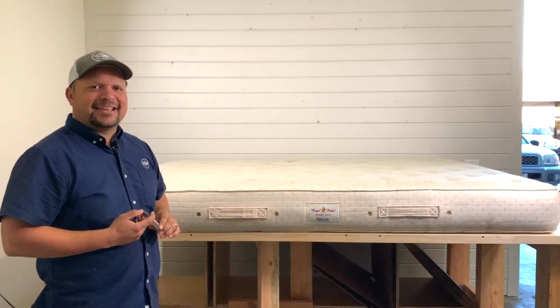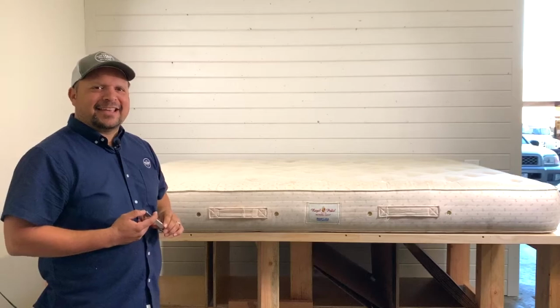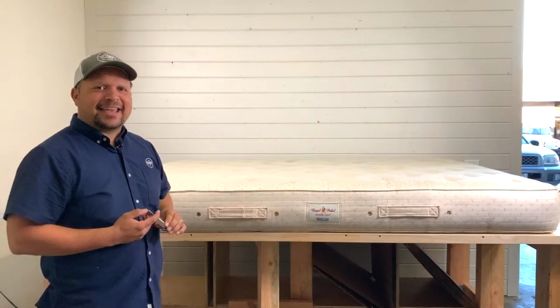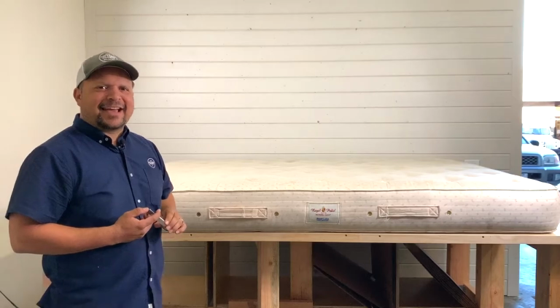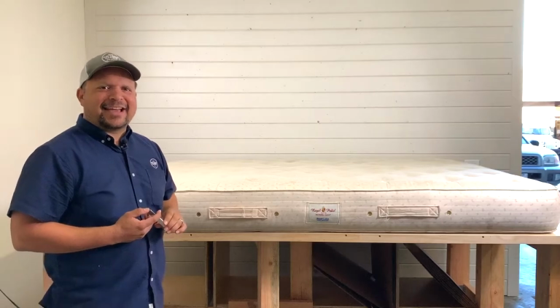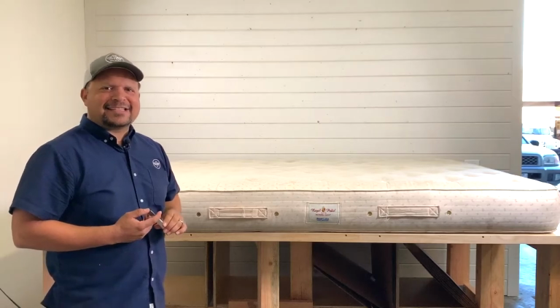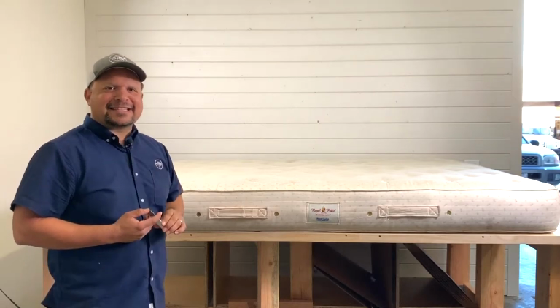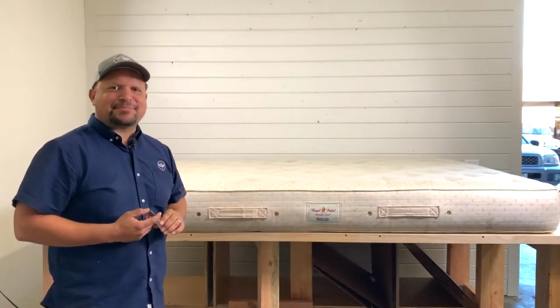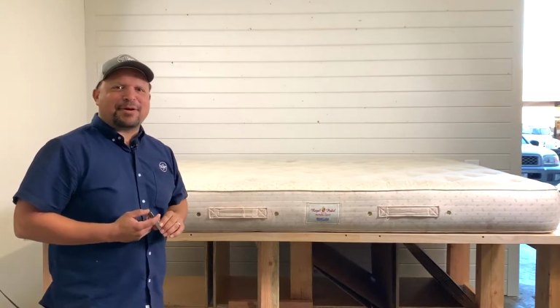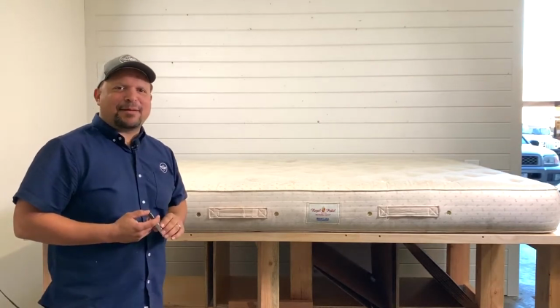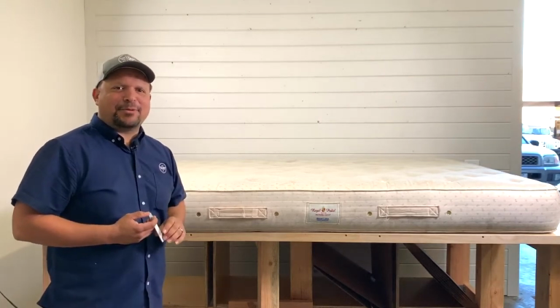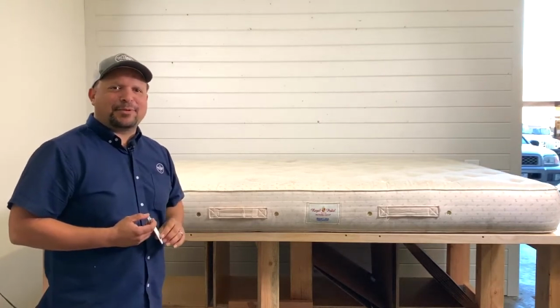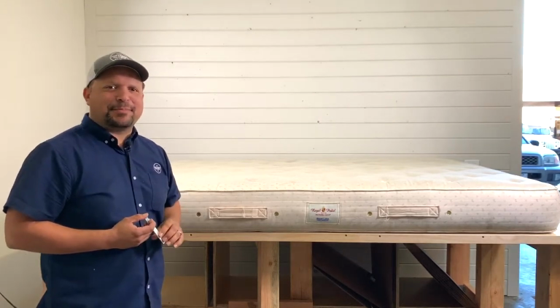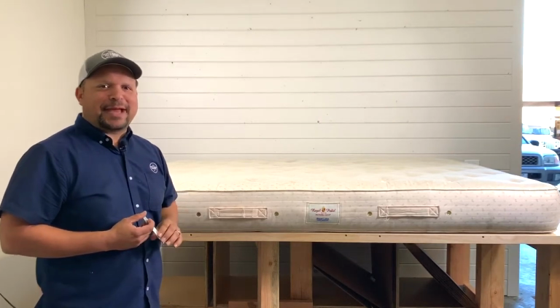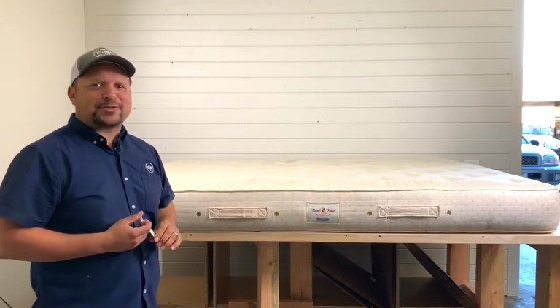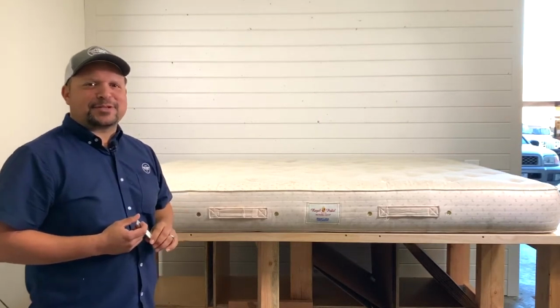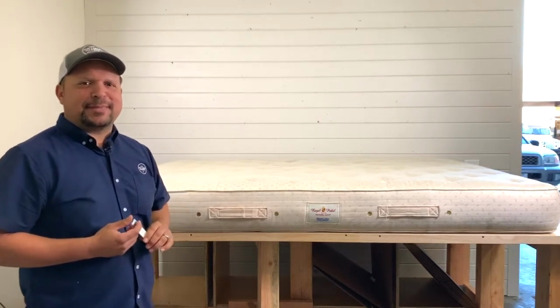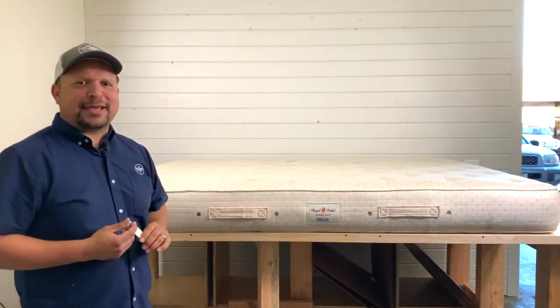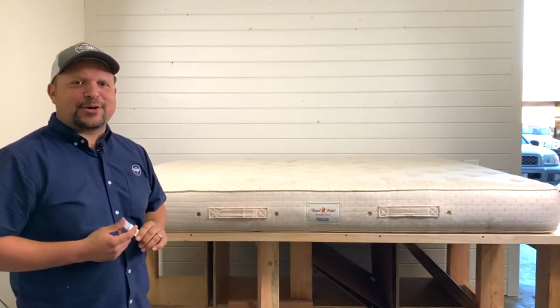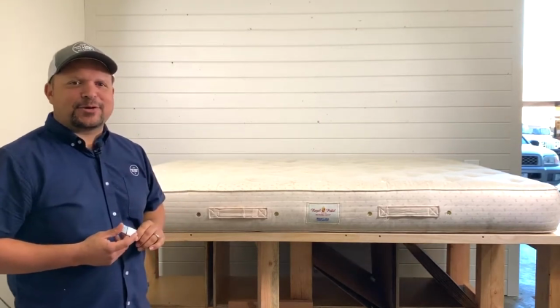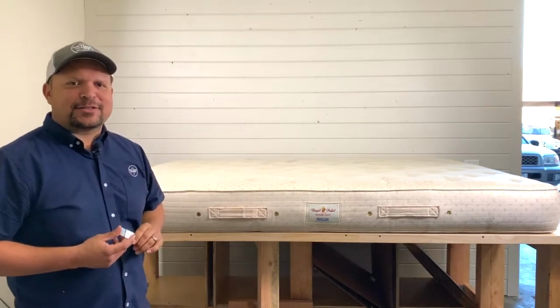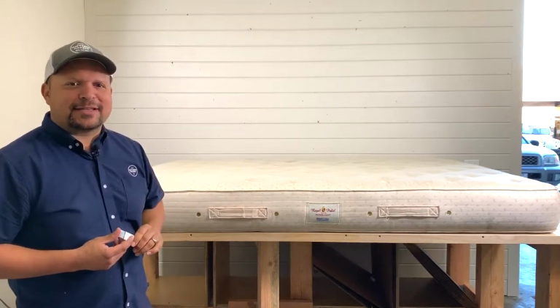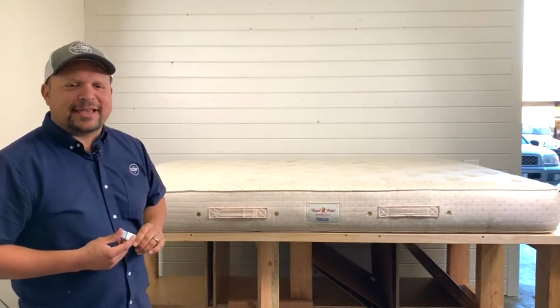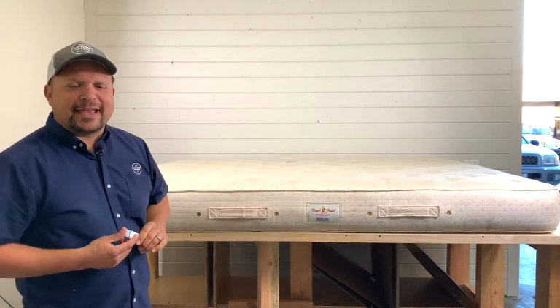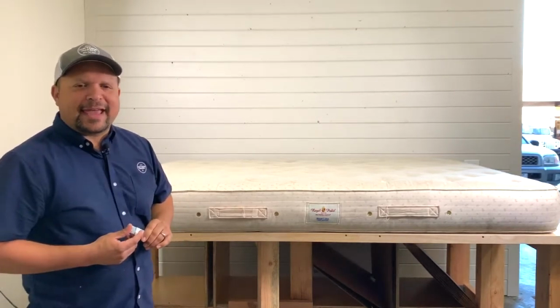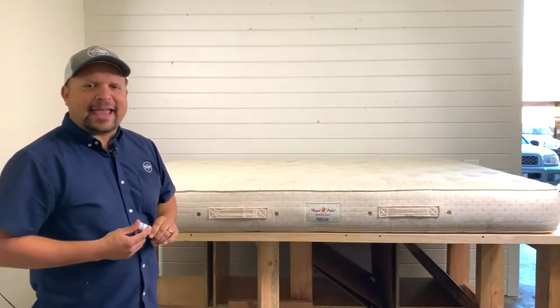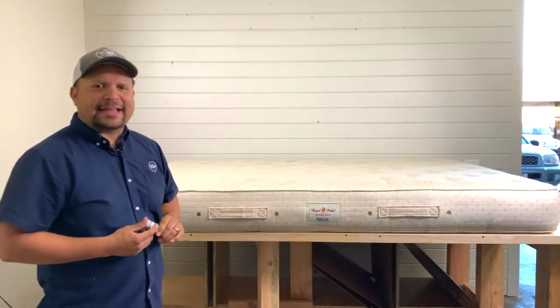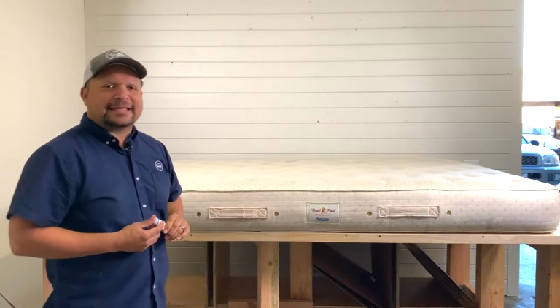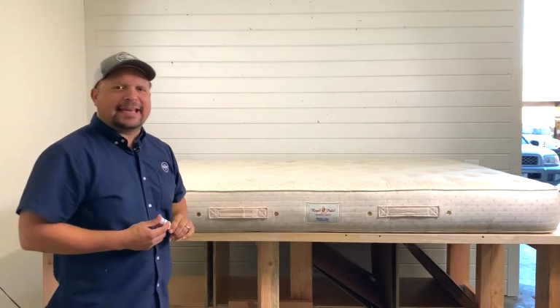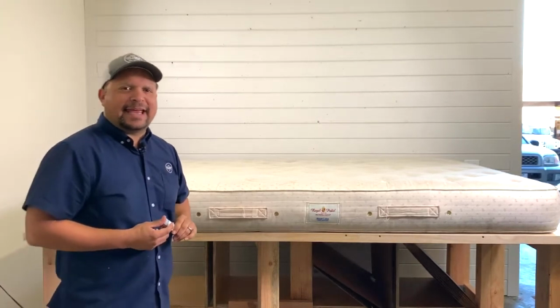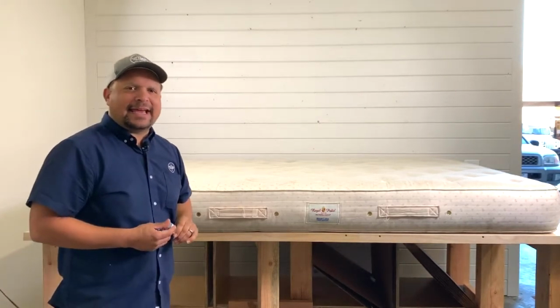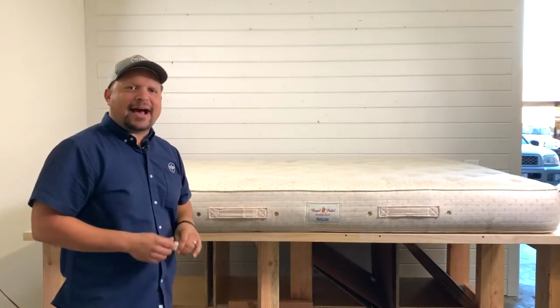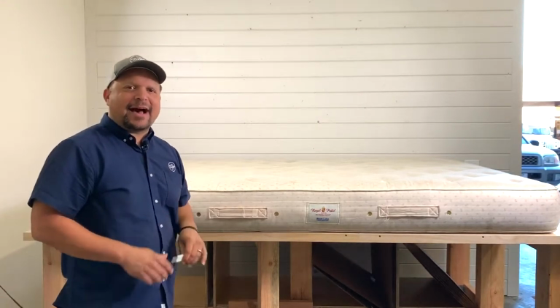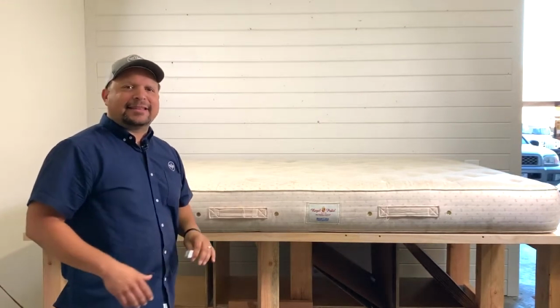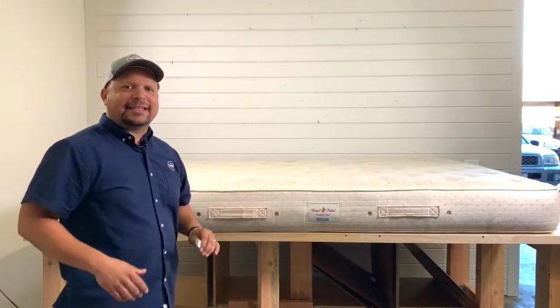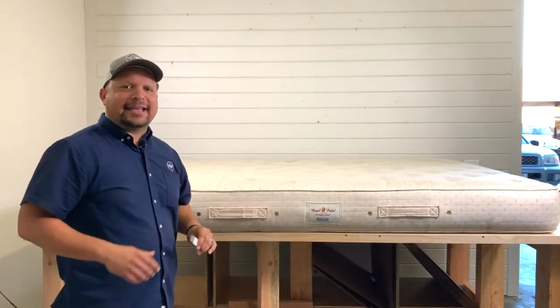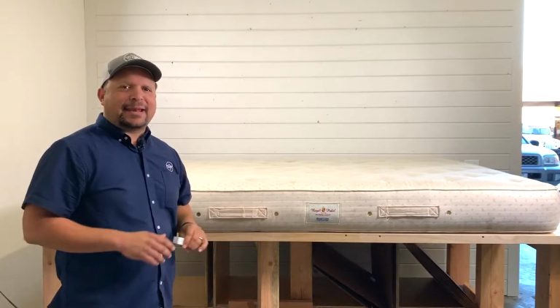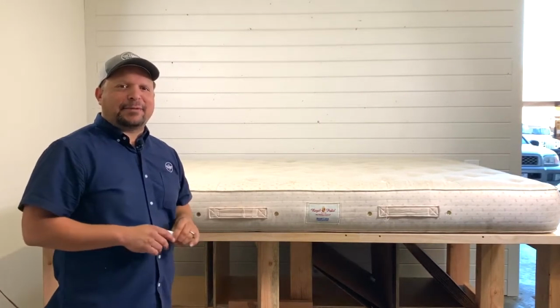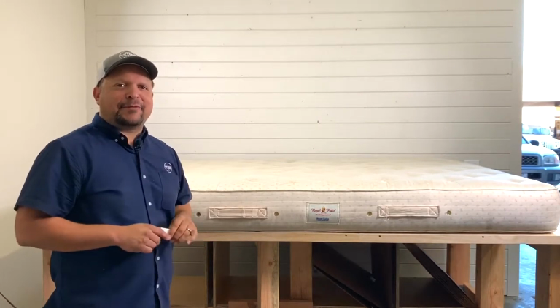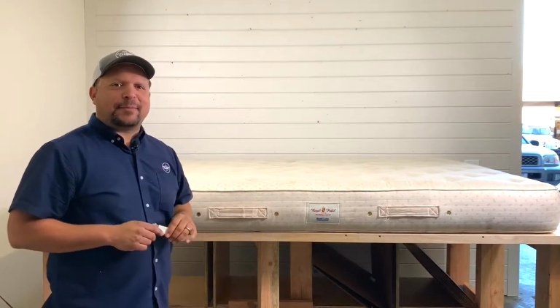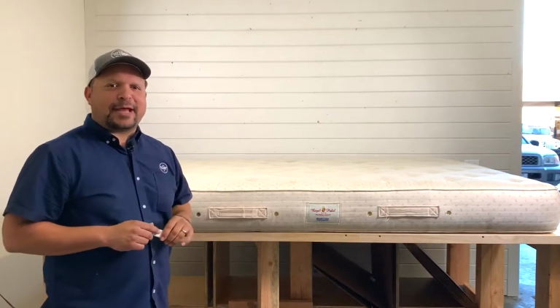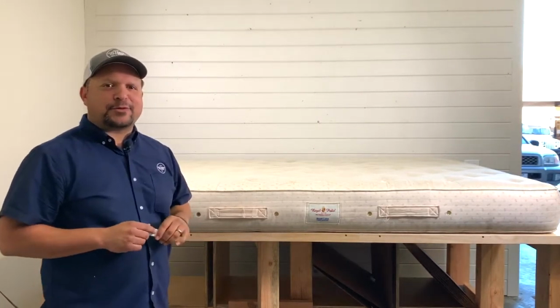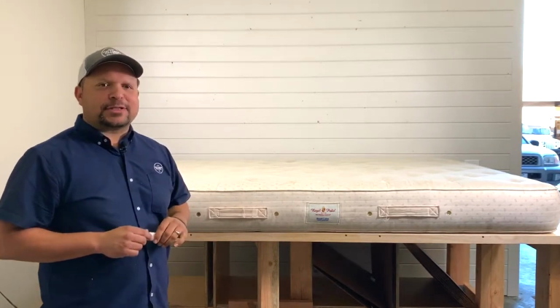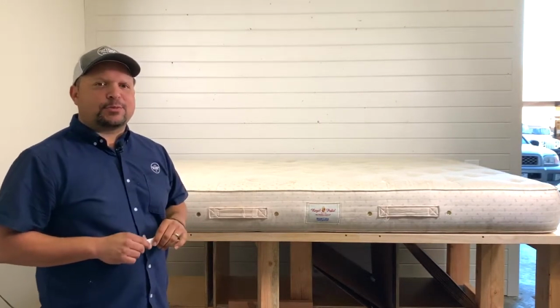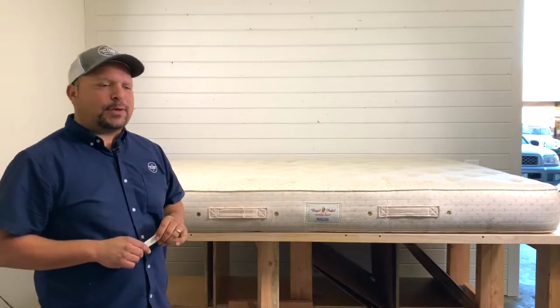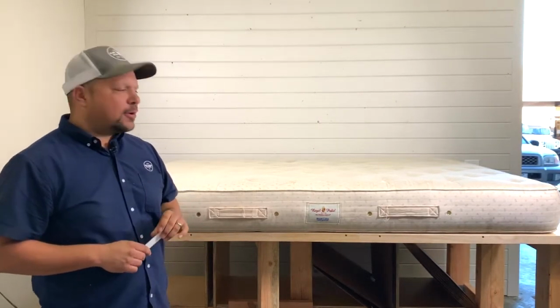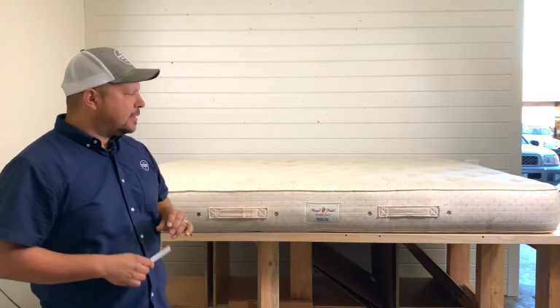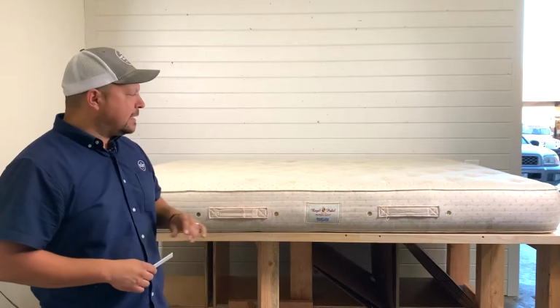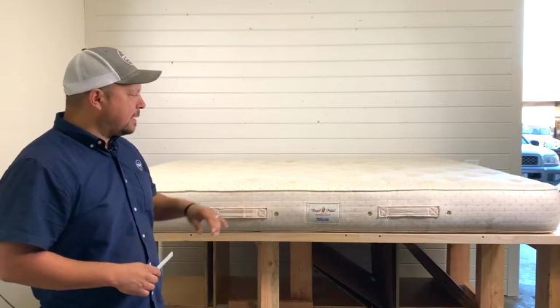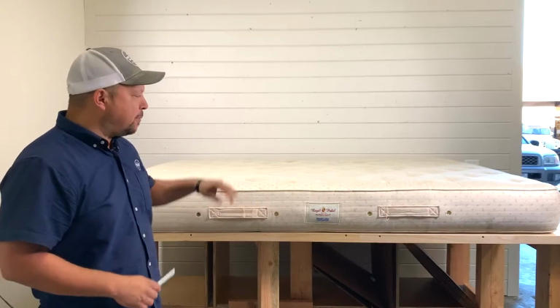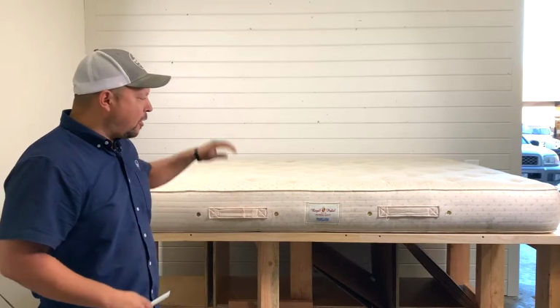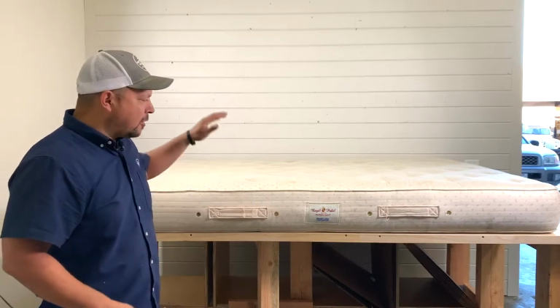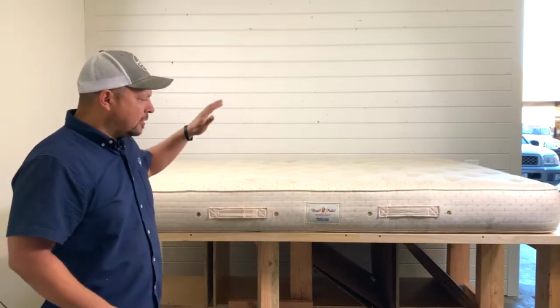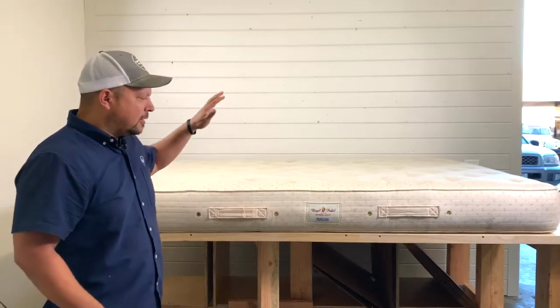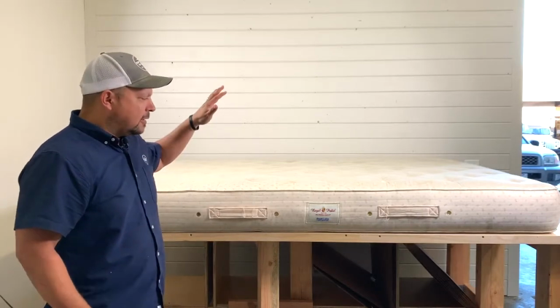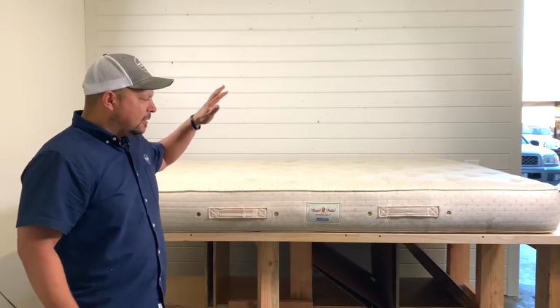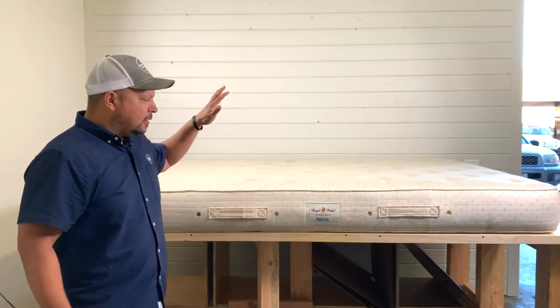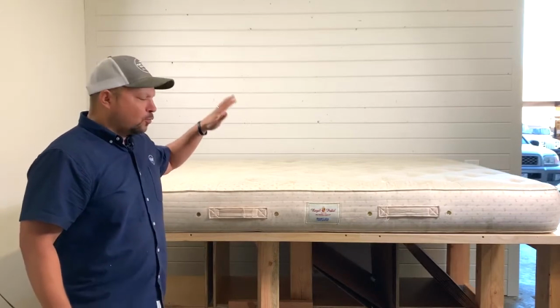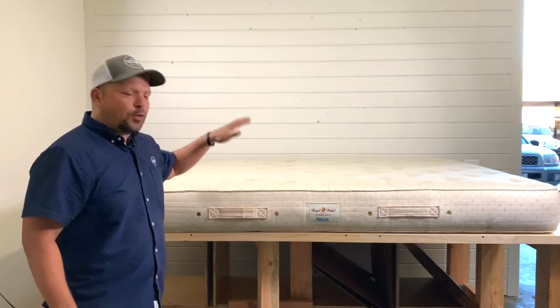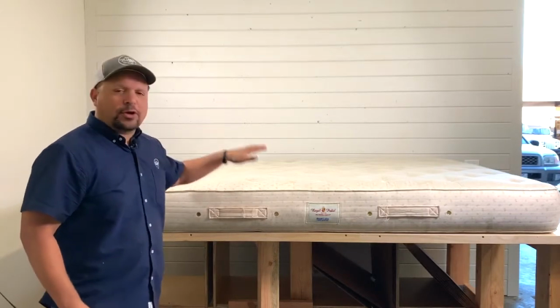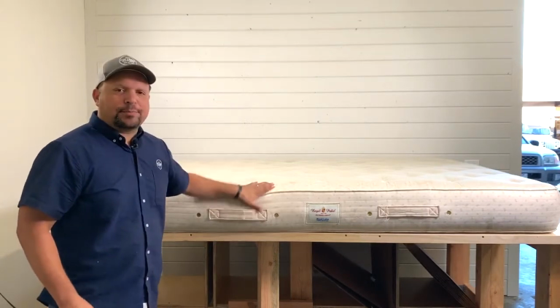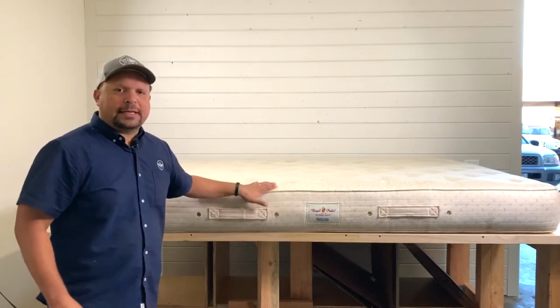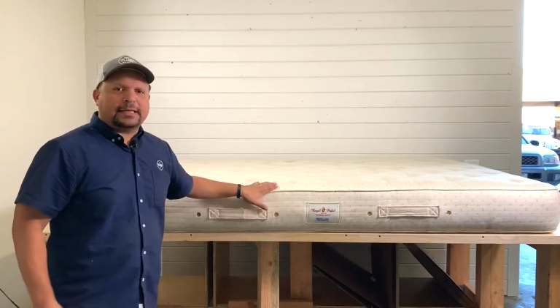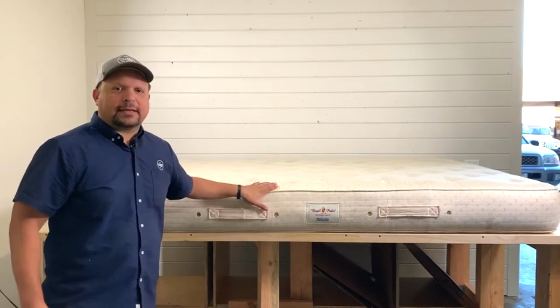Hey guys, this is Pablo with Mattress Makers, and today on the Anatomy of a Mattress, we are going to take apart the Royal Pedic.